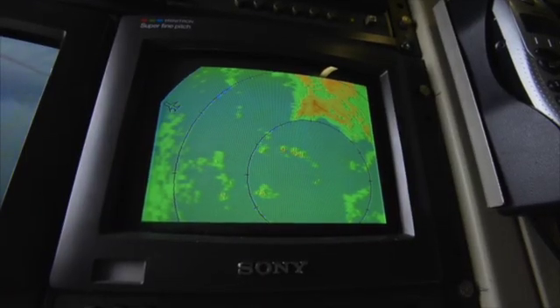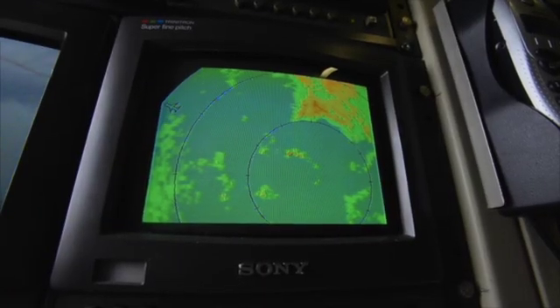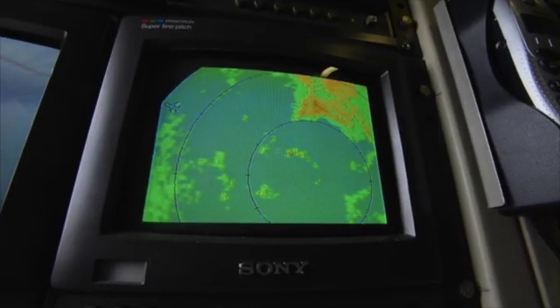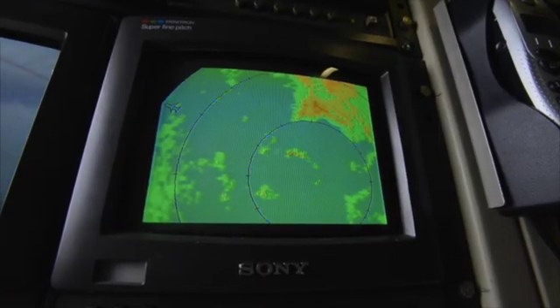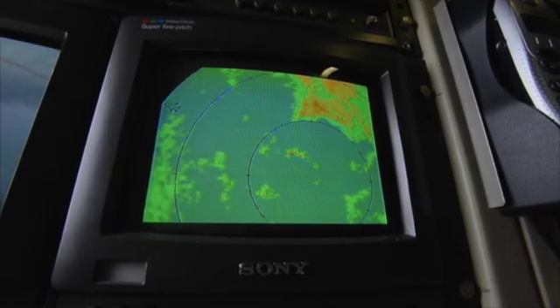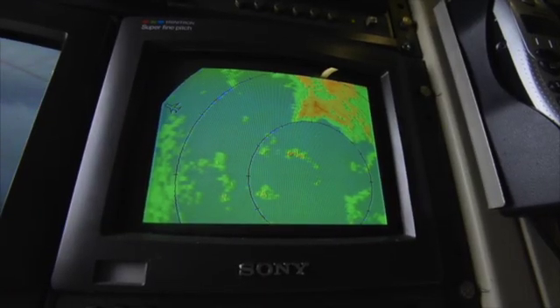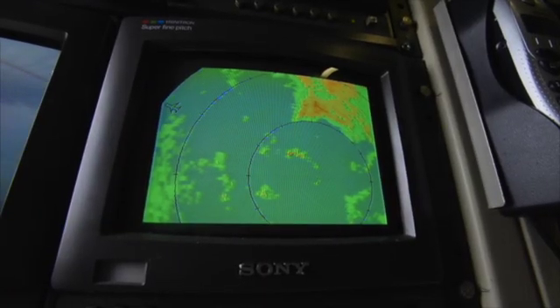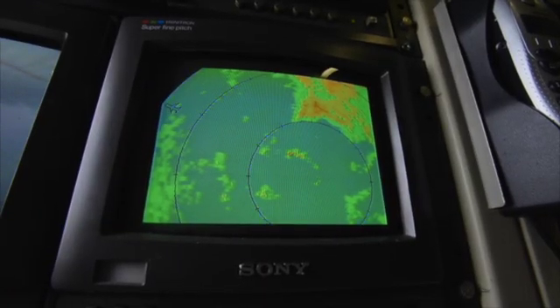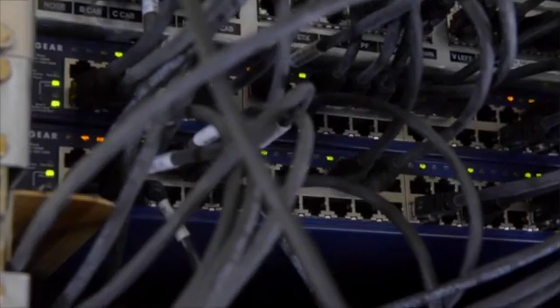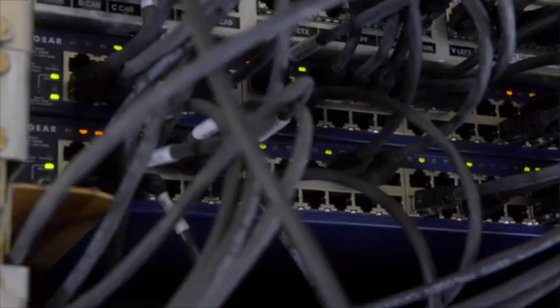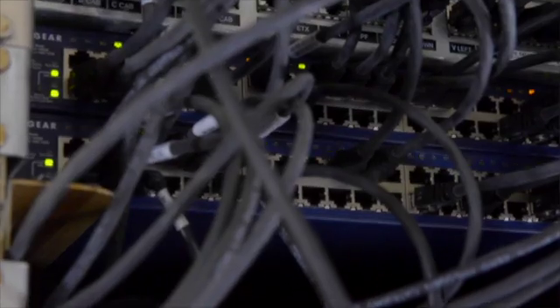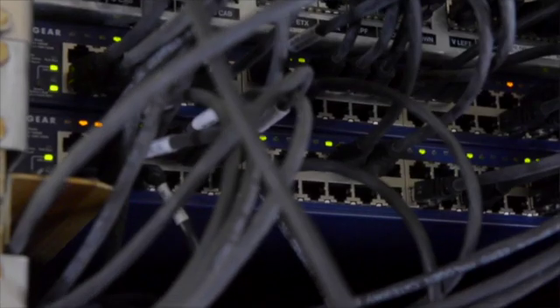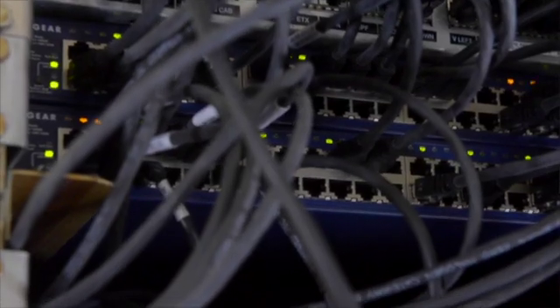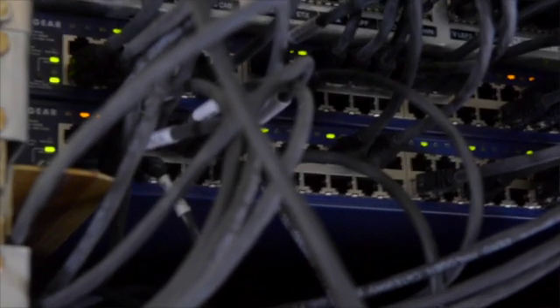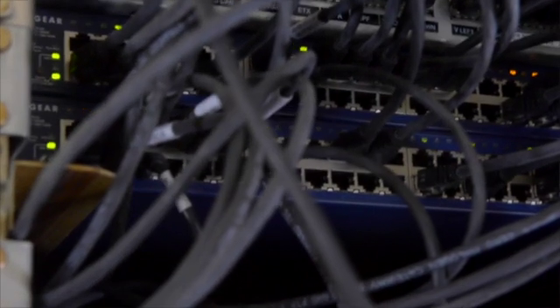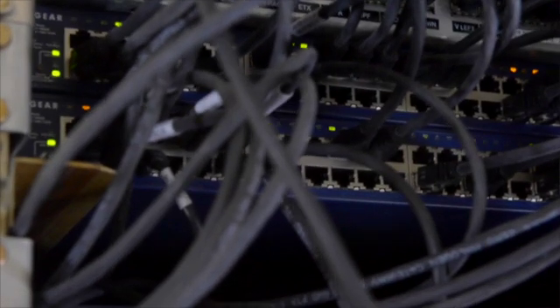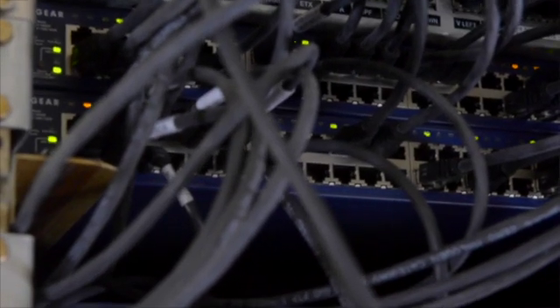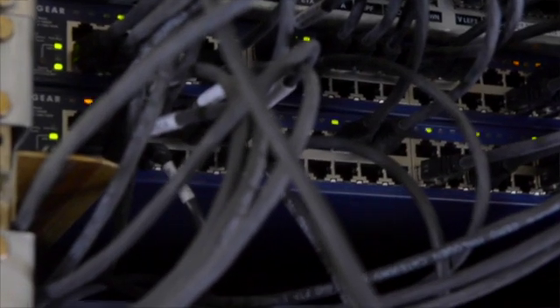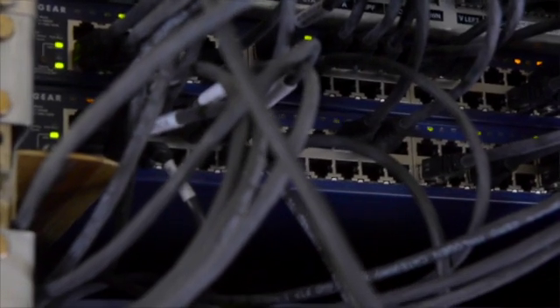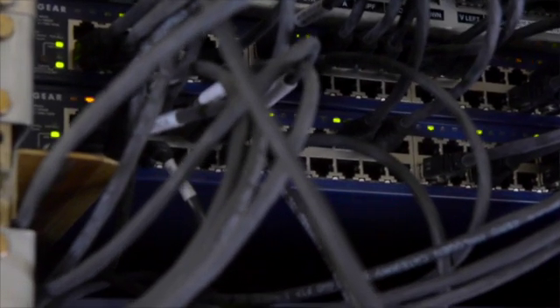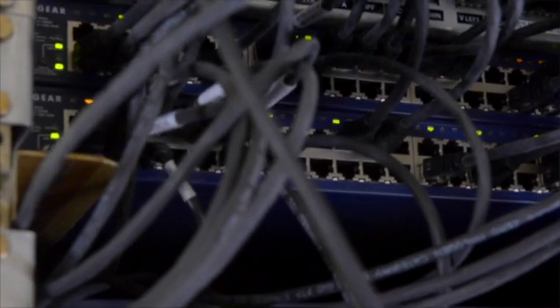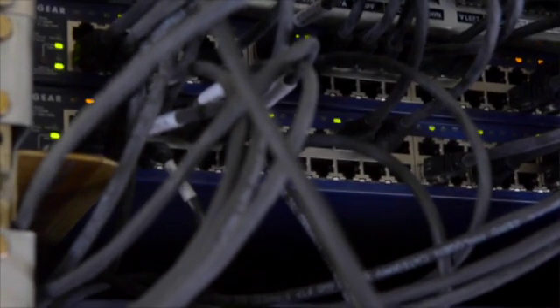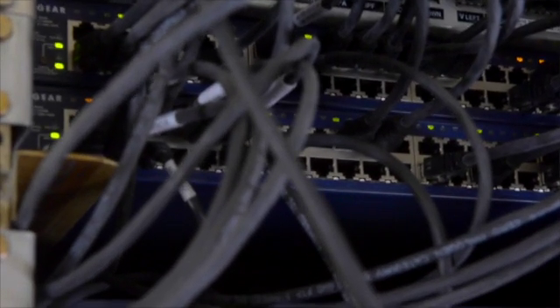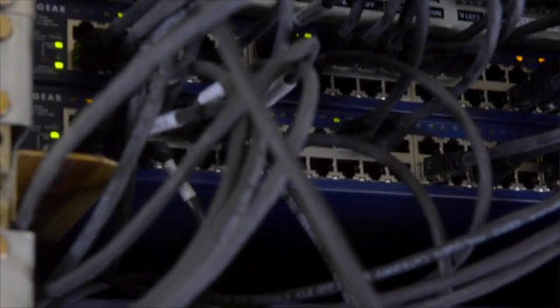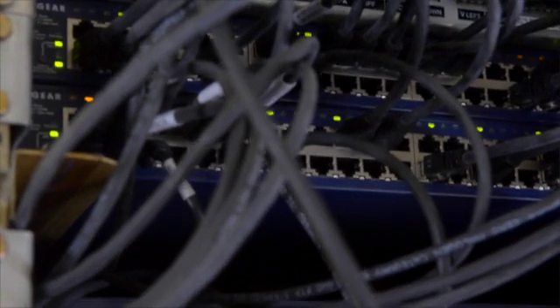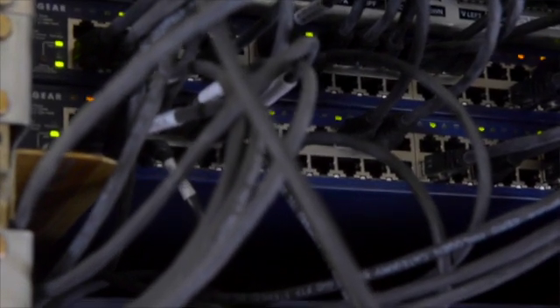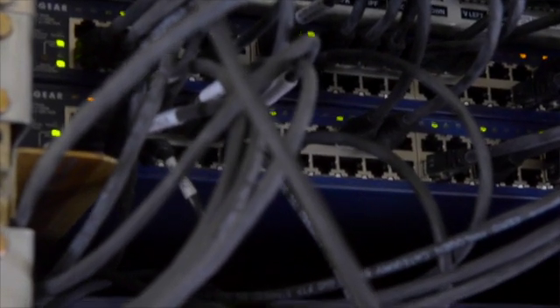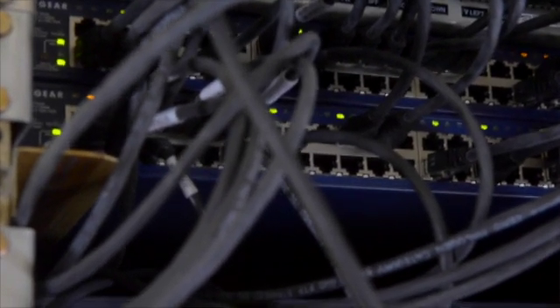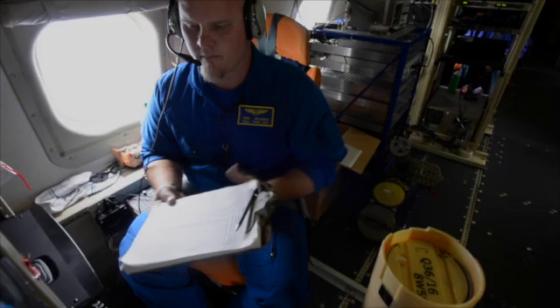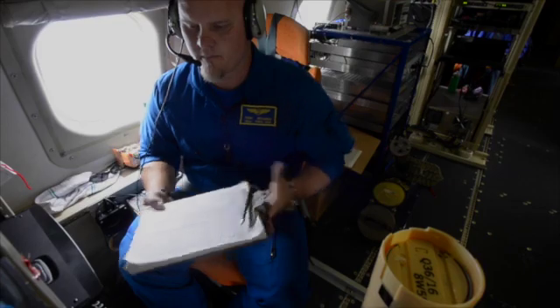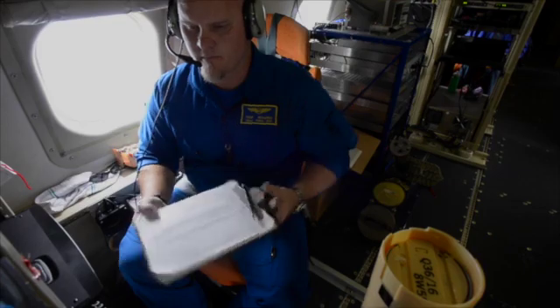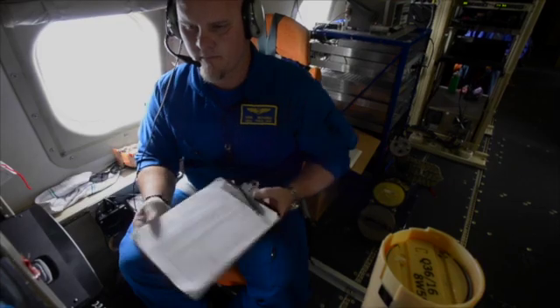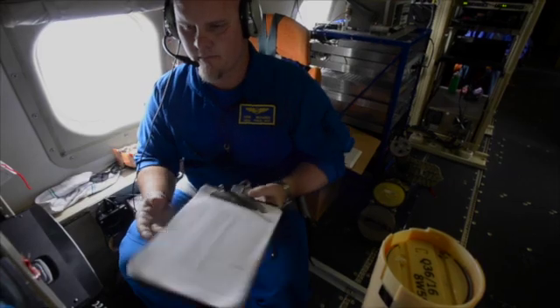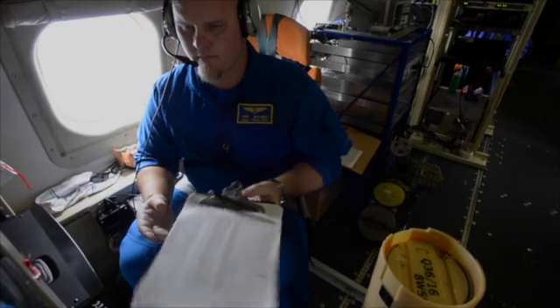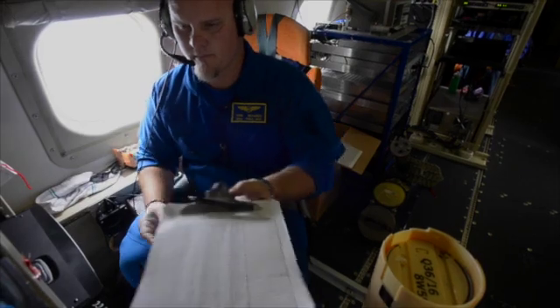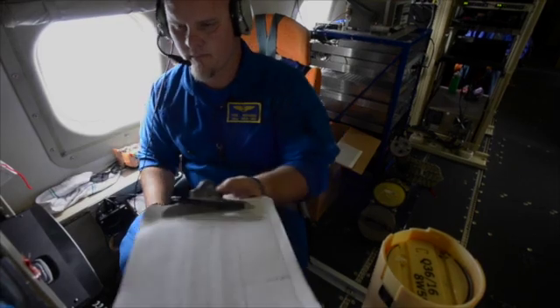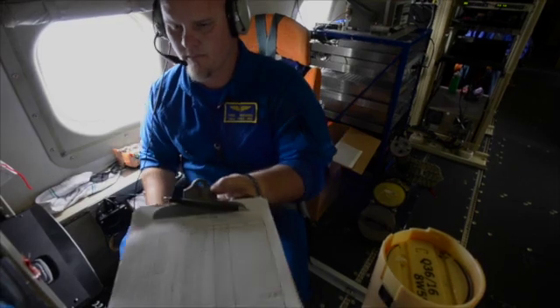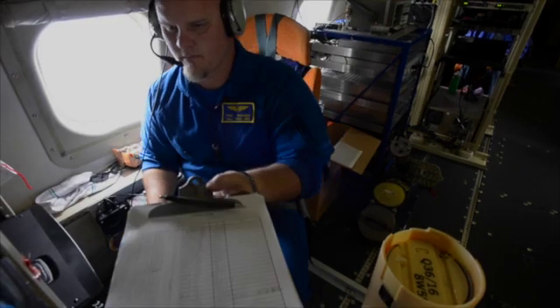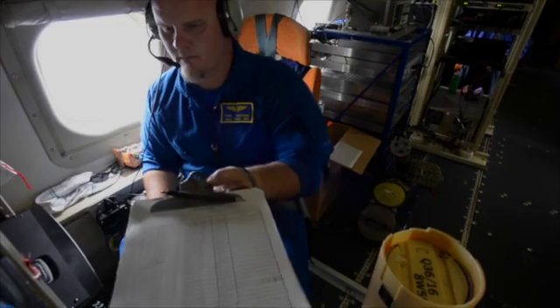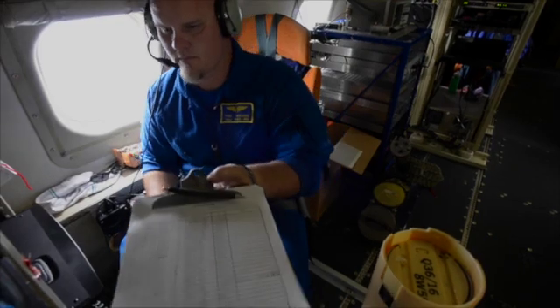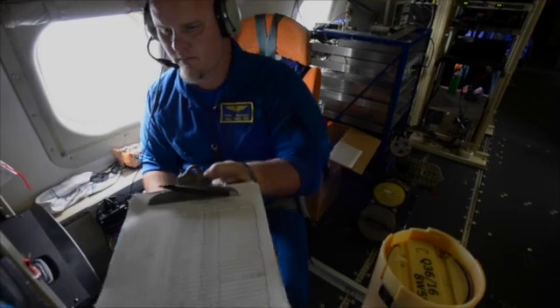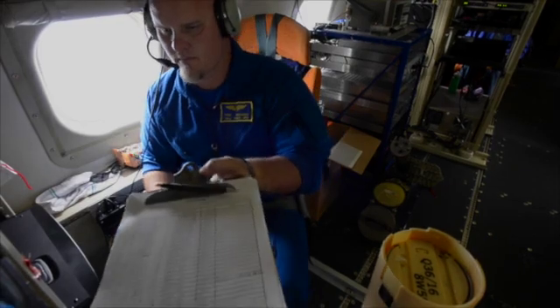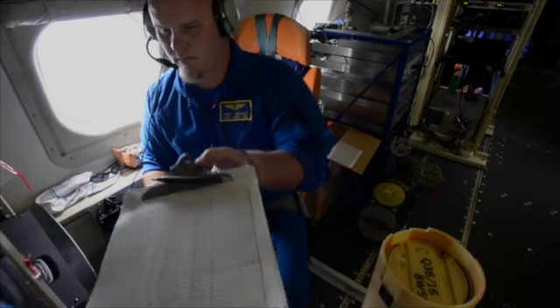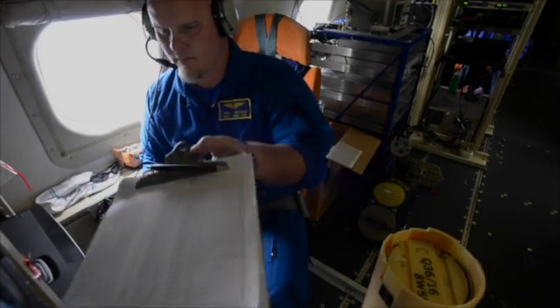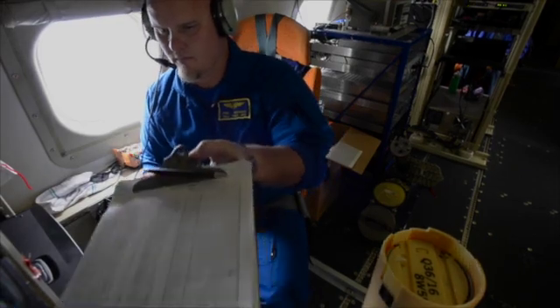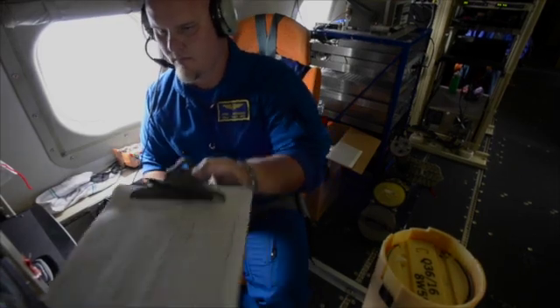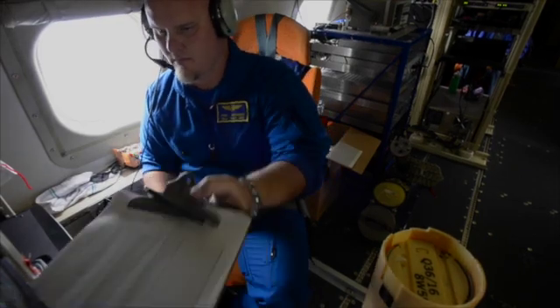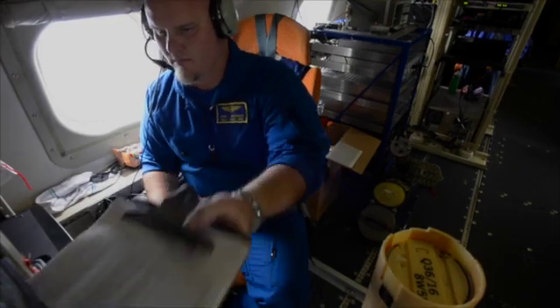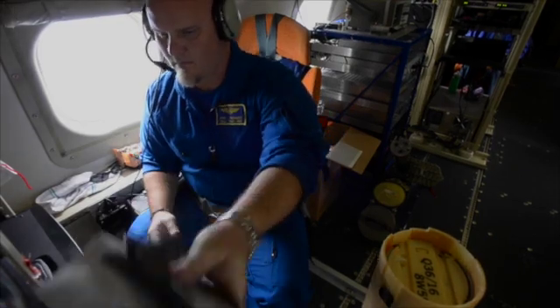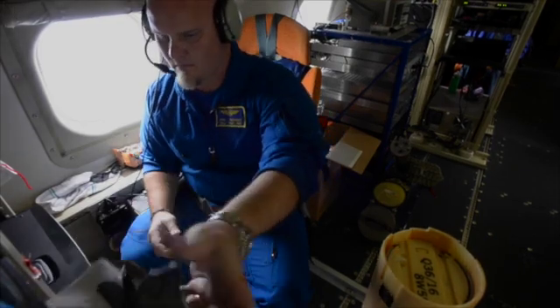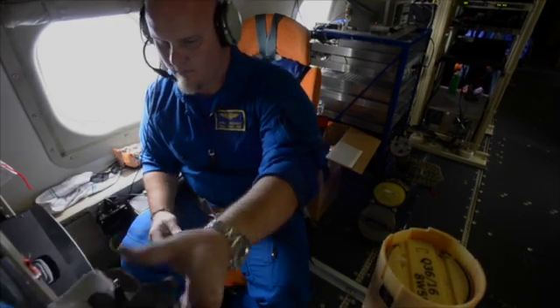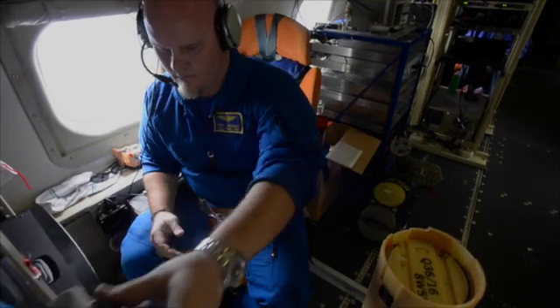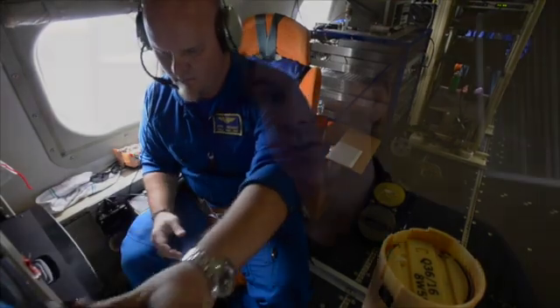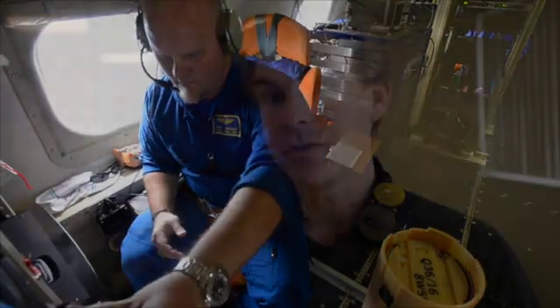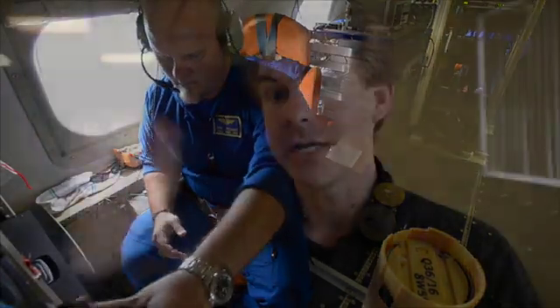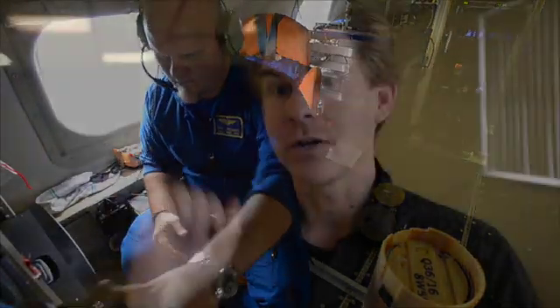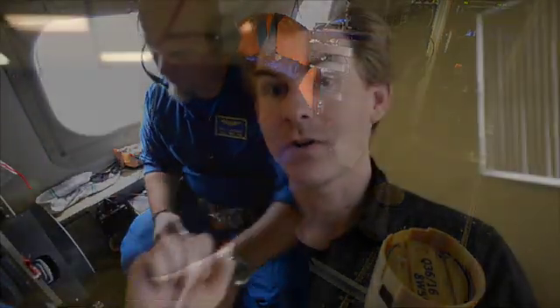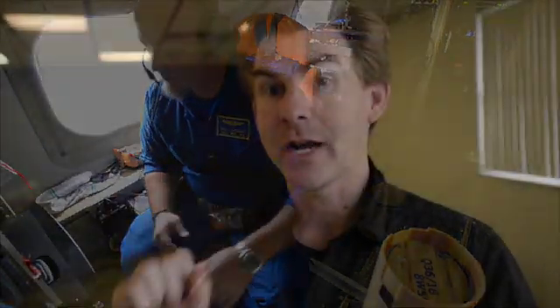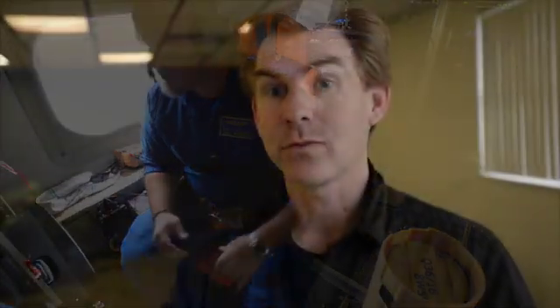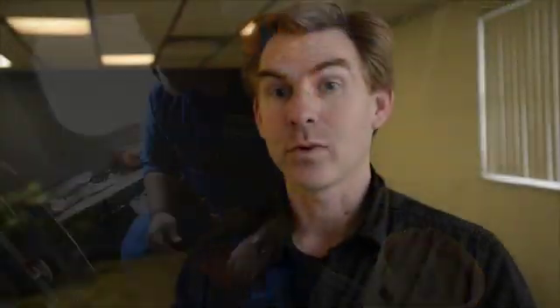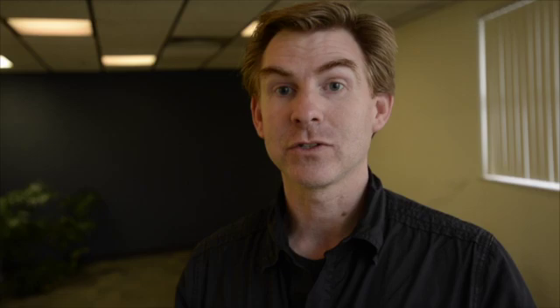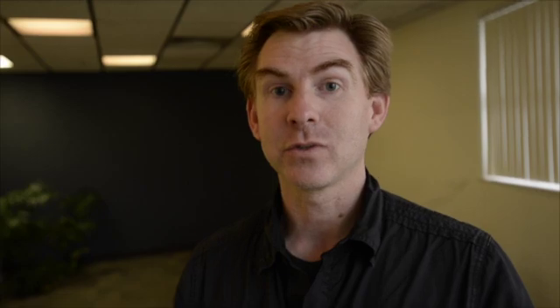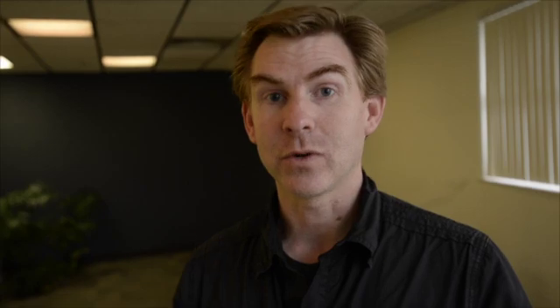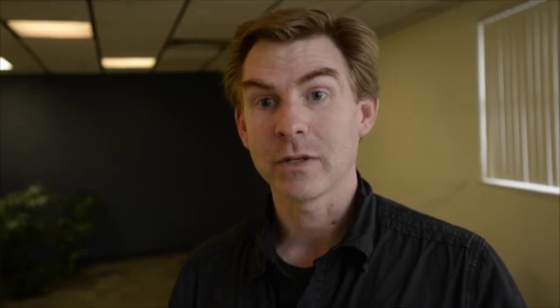All that data coming from that instrument is then transmitted from the floating device on the surface up to the aircraft where it's stored.